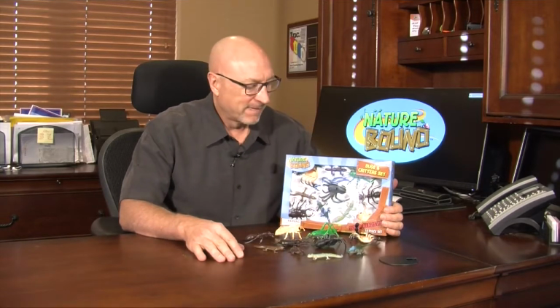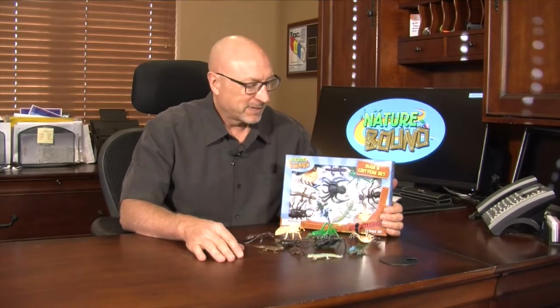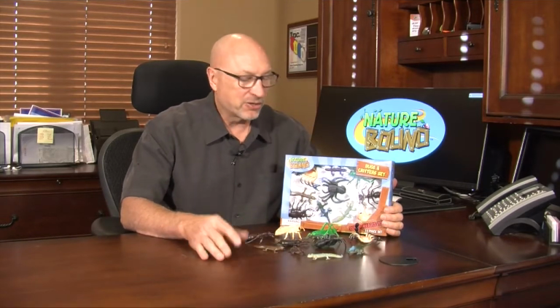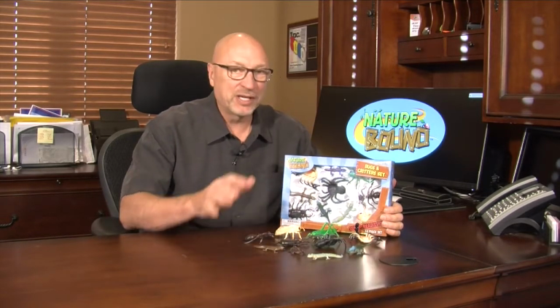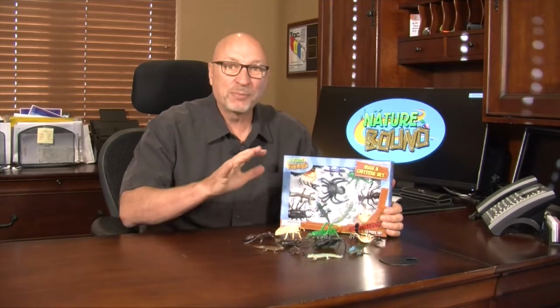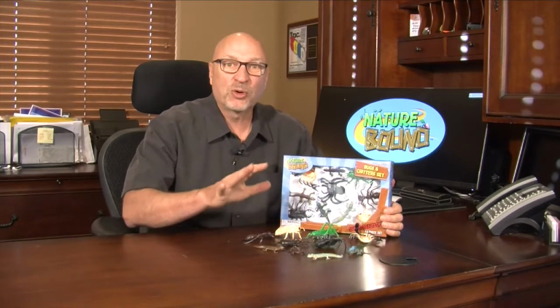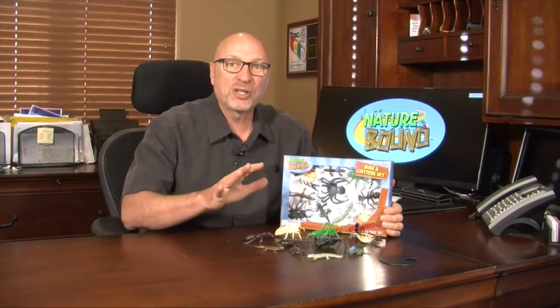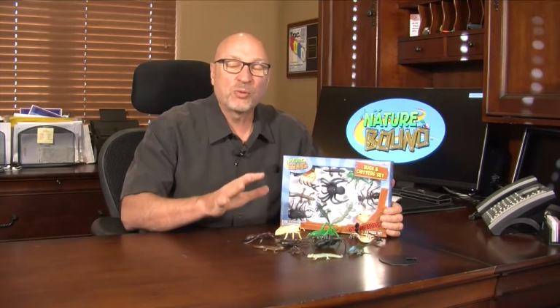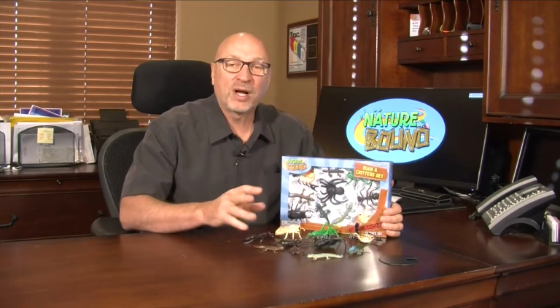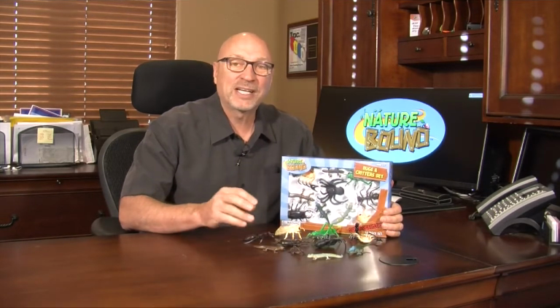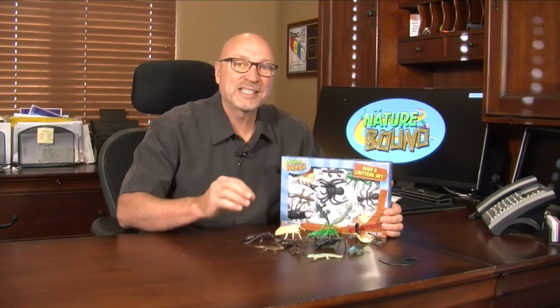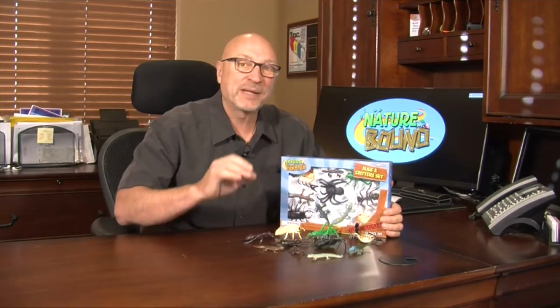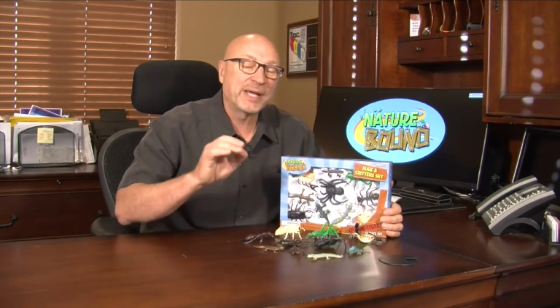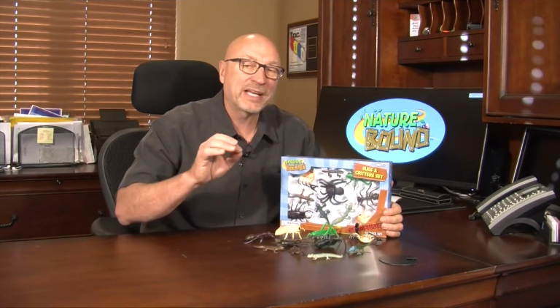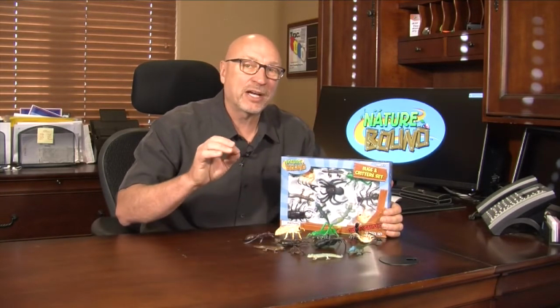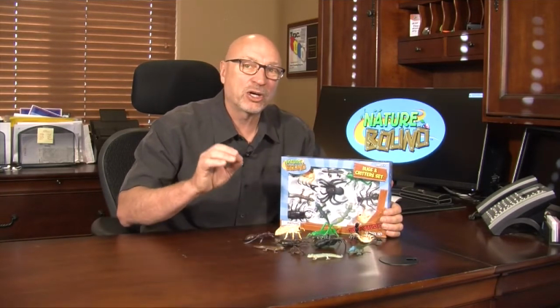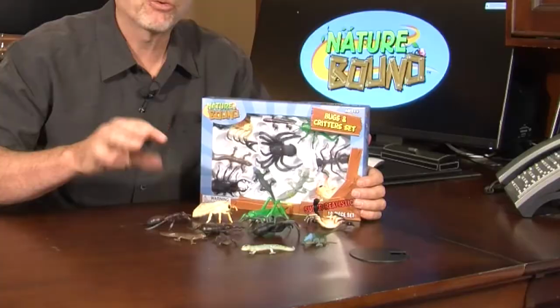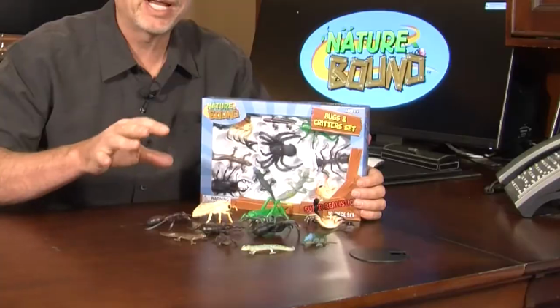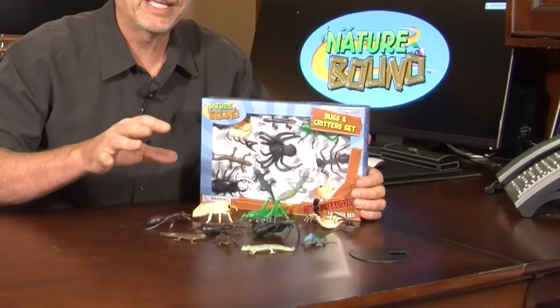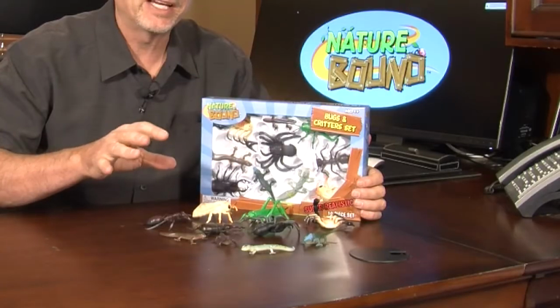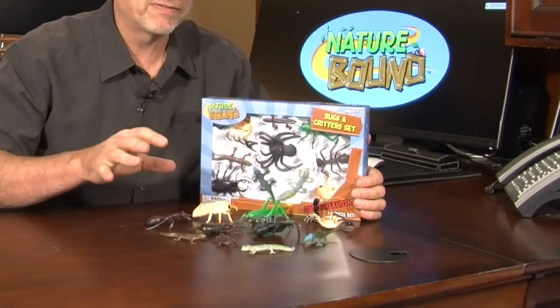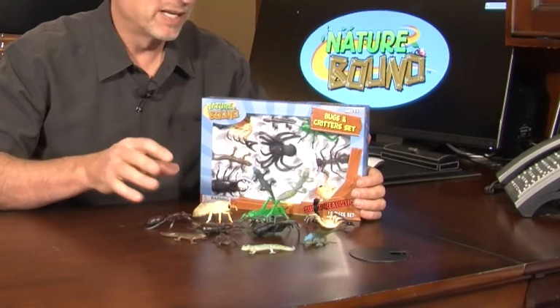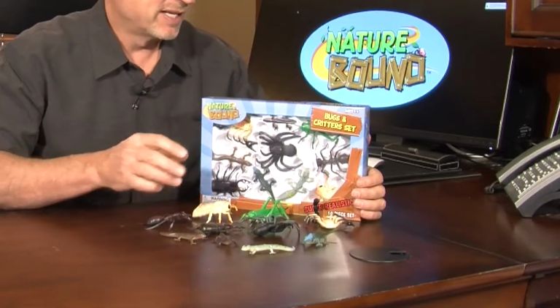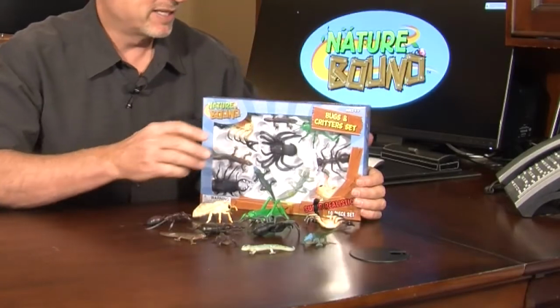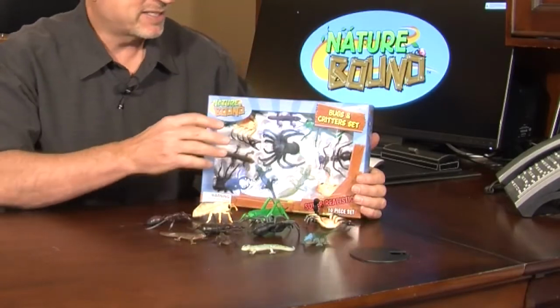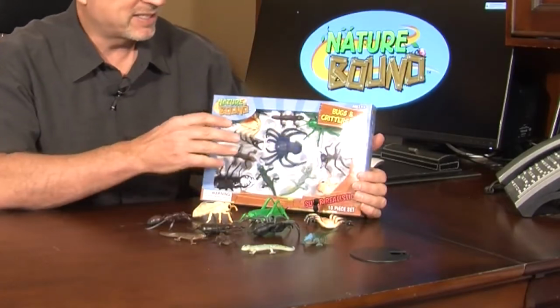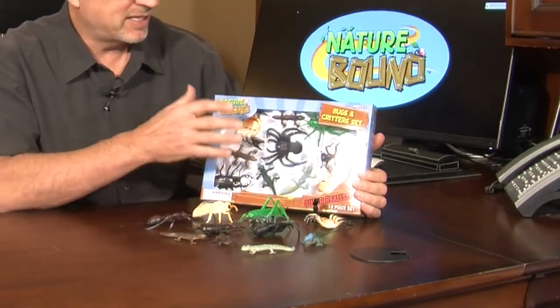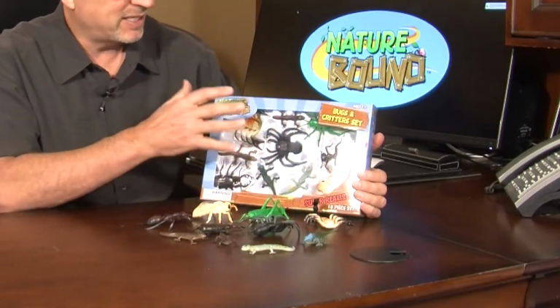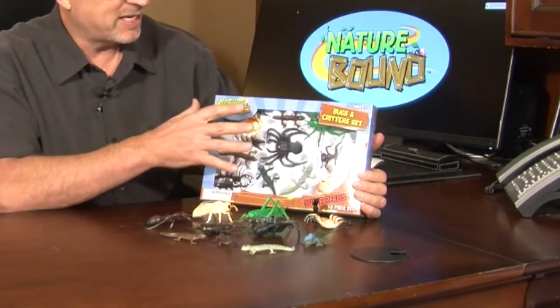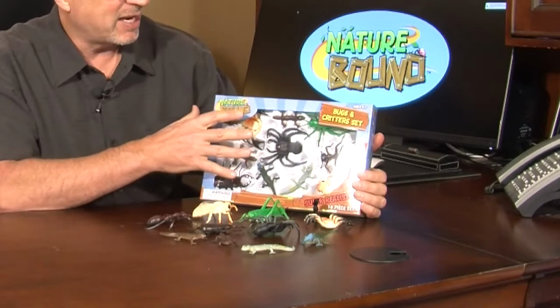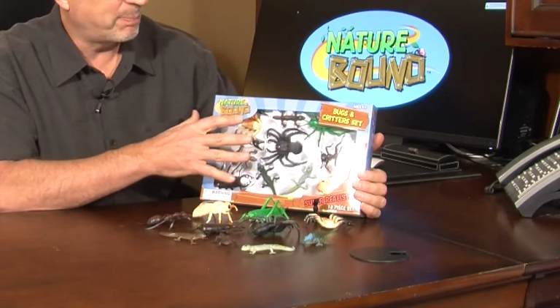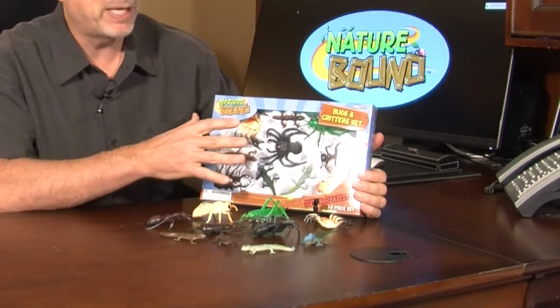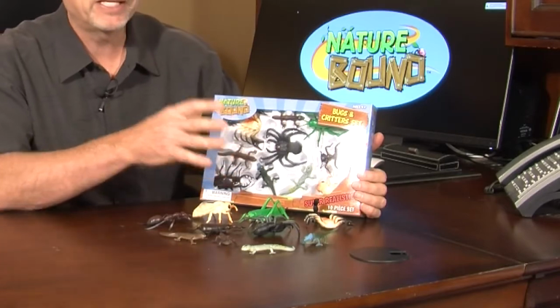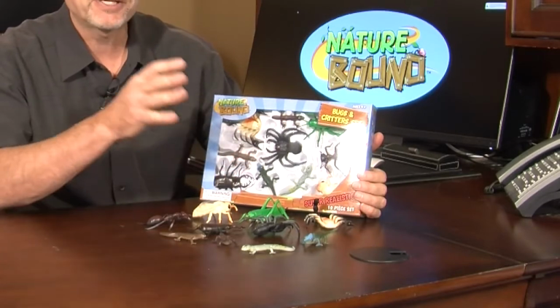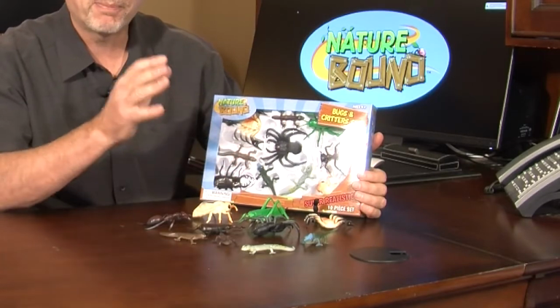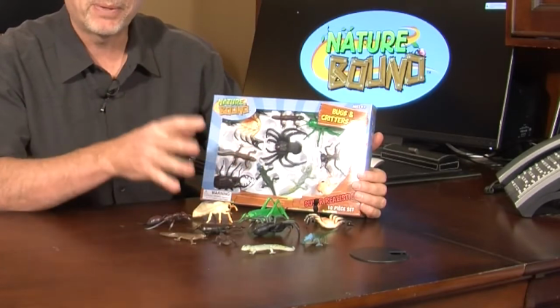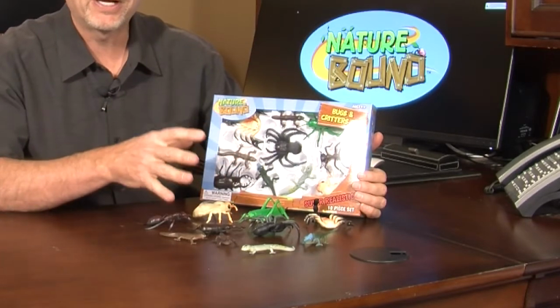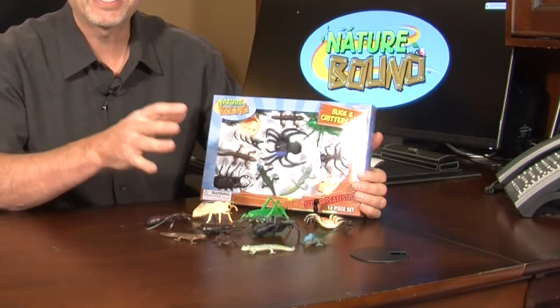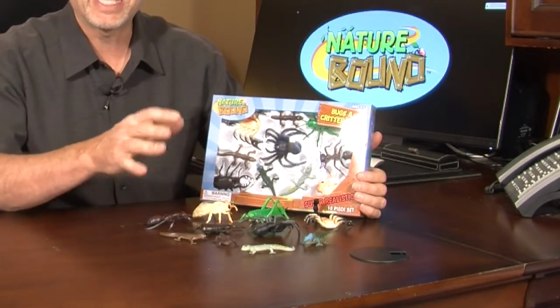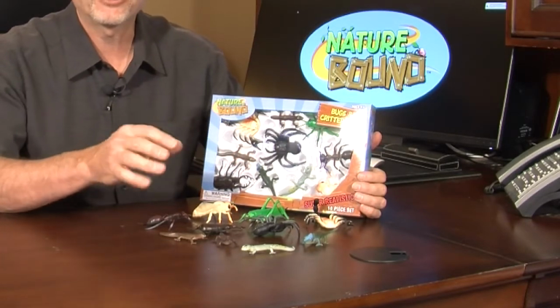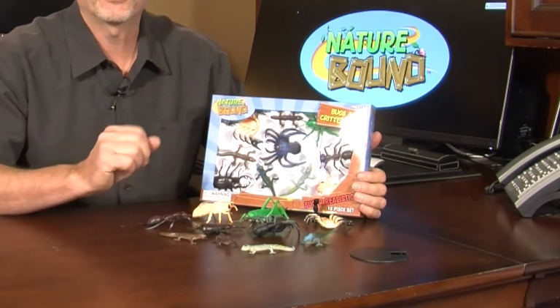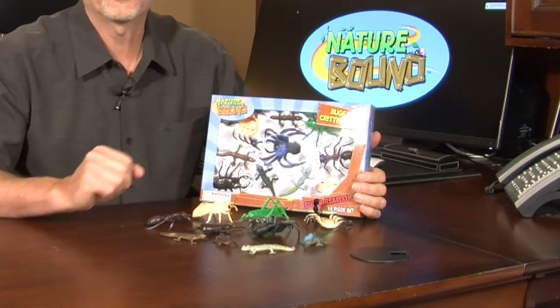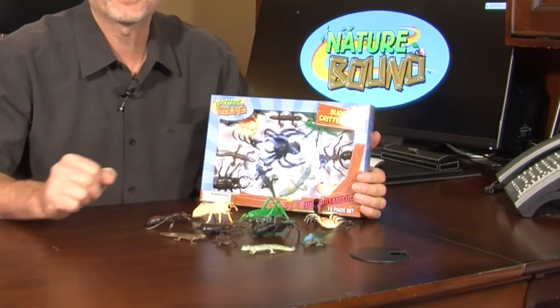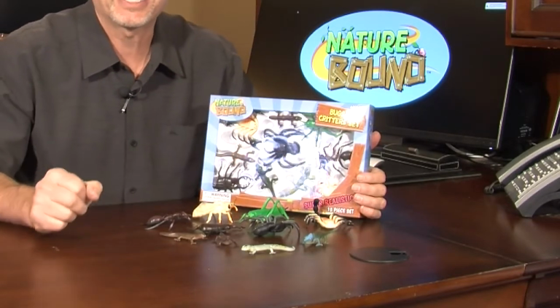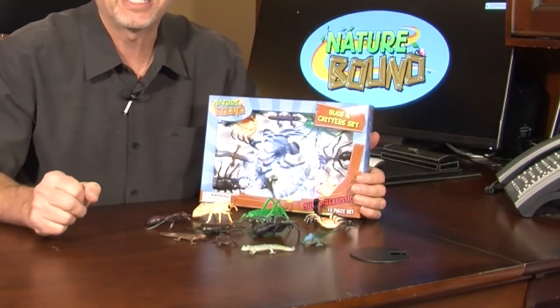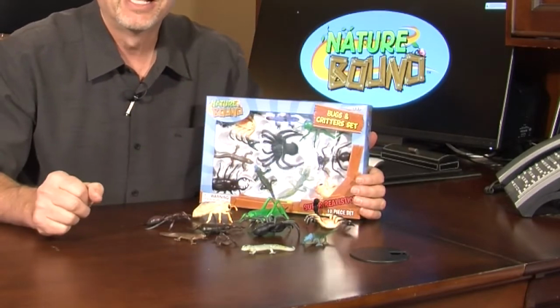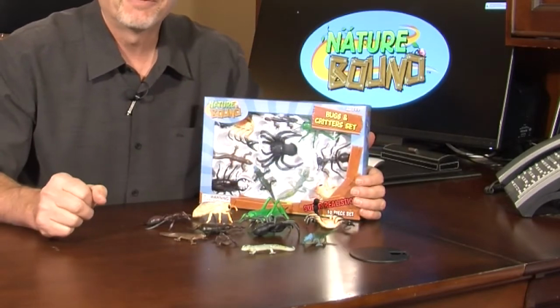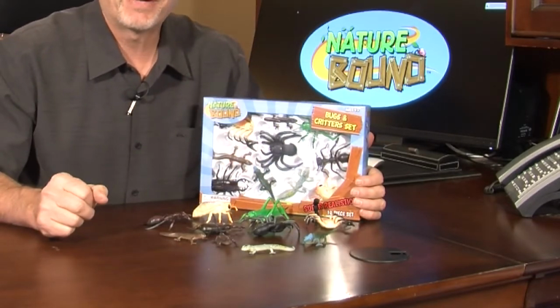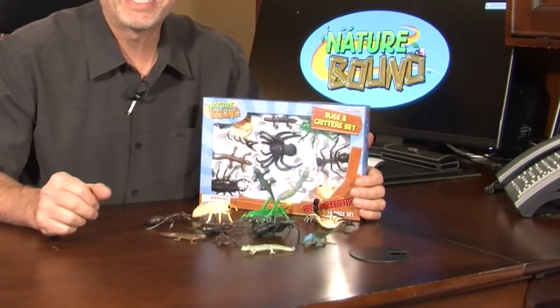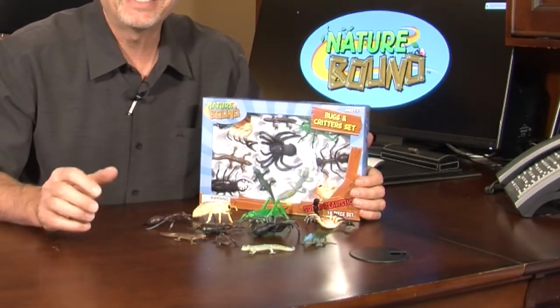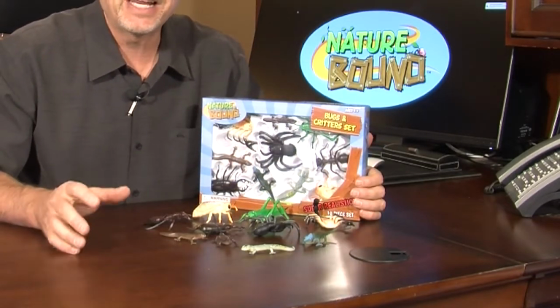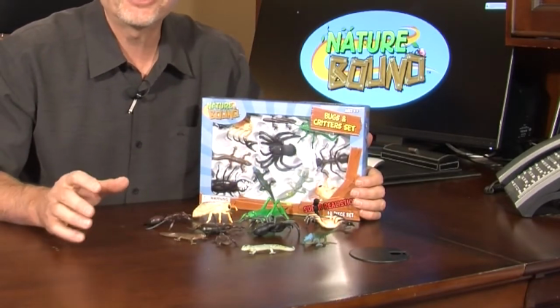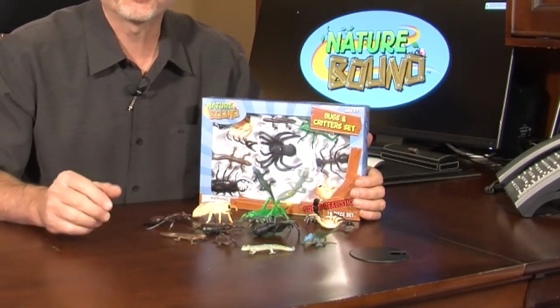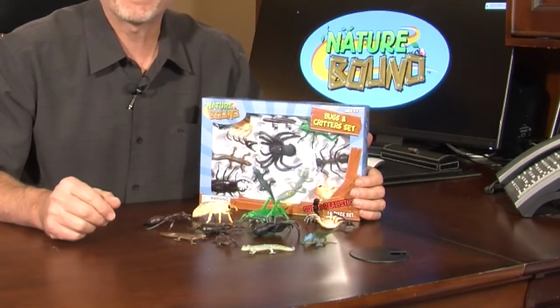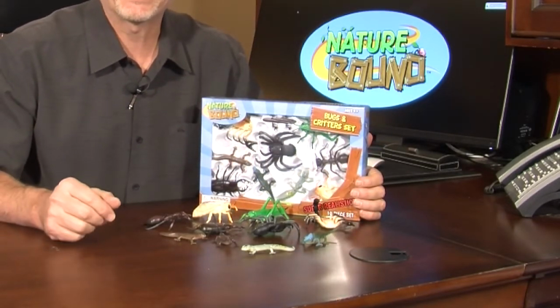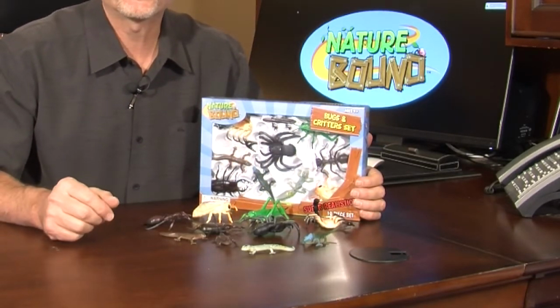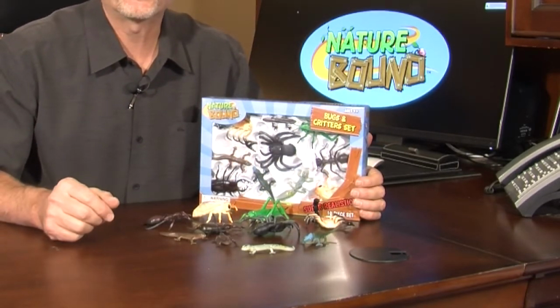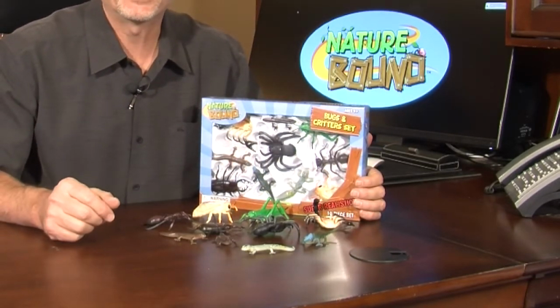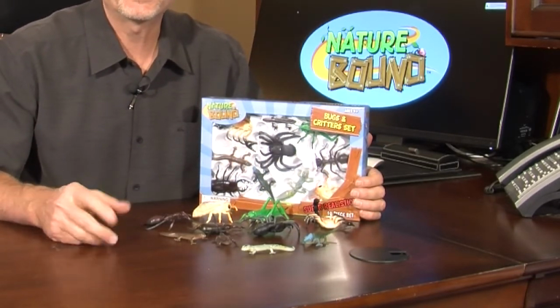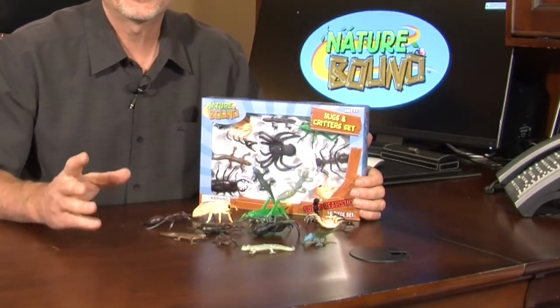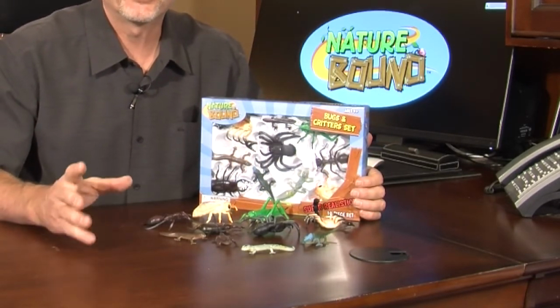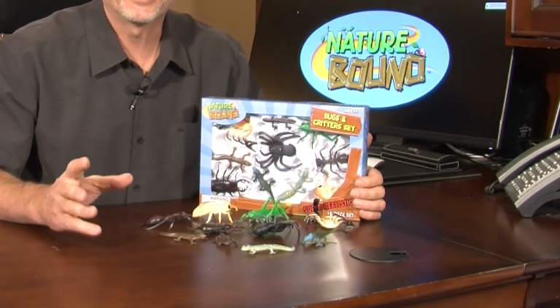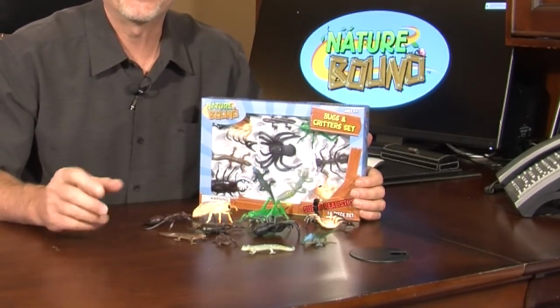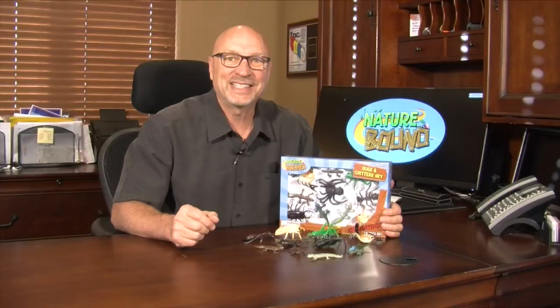So get more than one because they make a great gift. This is the 10-piece bug and critter set by Nature Bound Toys. You'll love it.